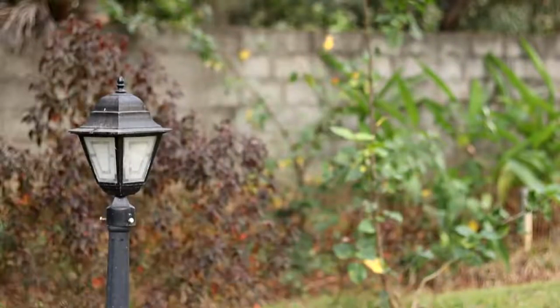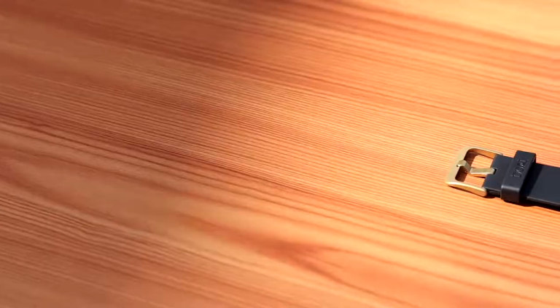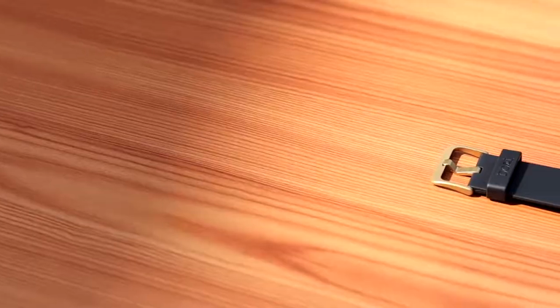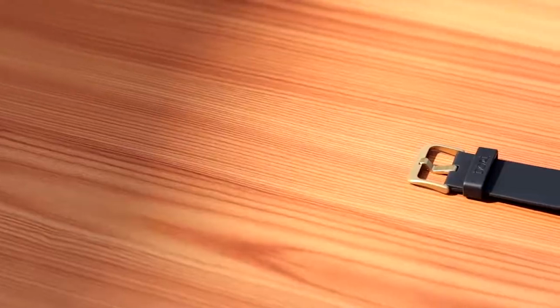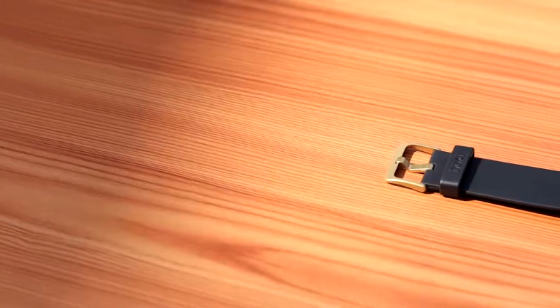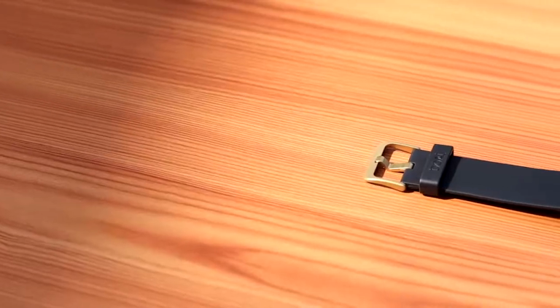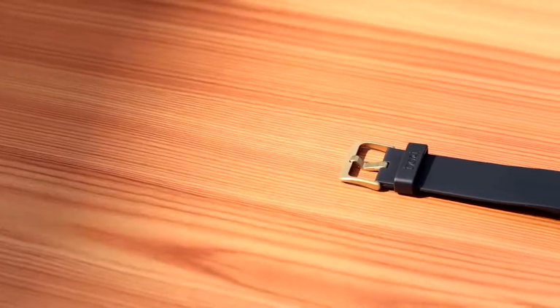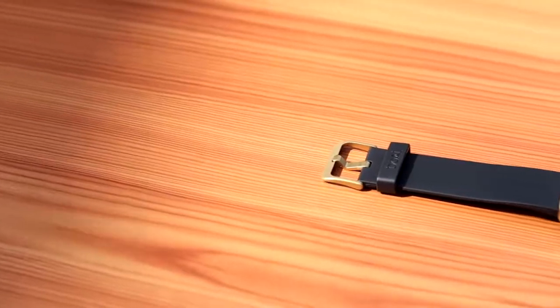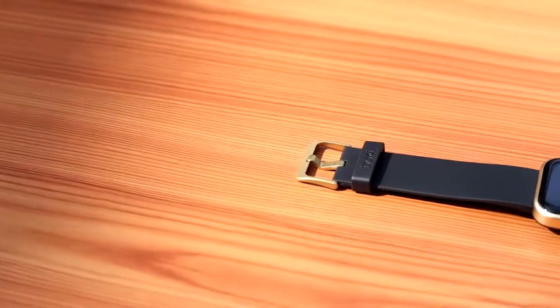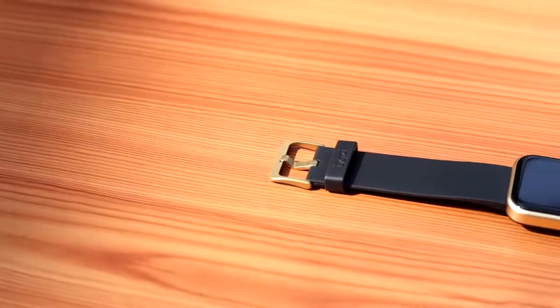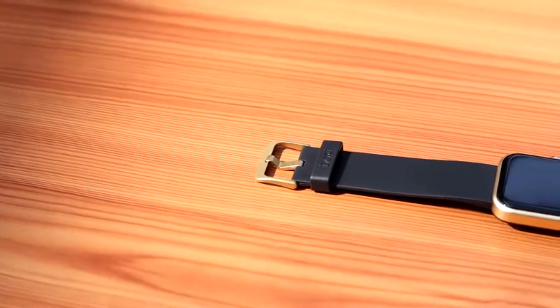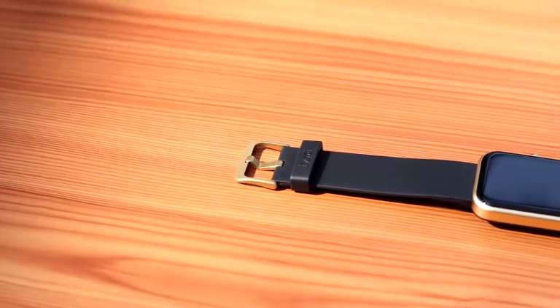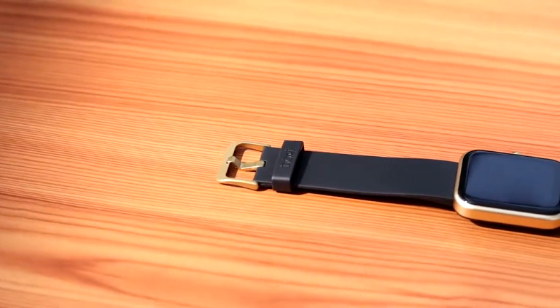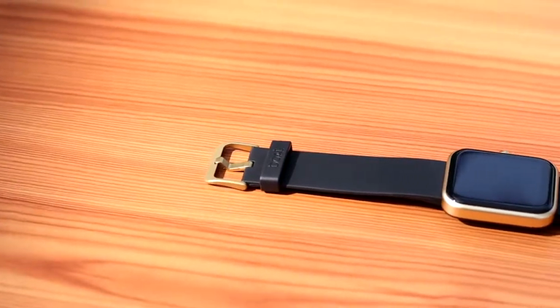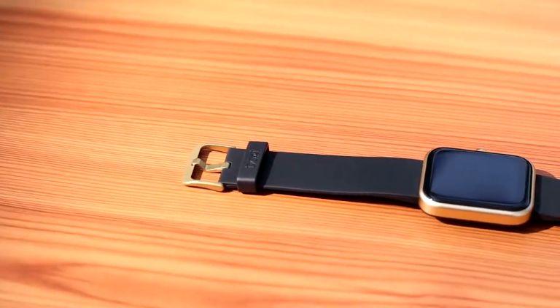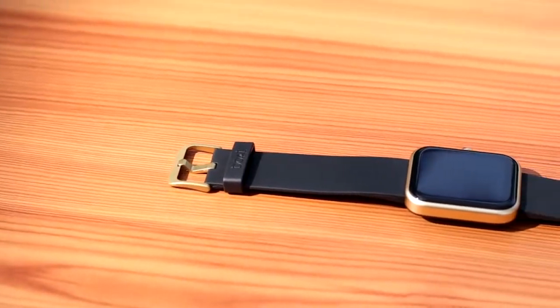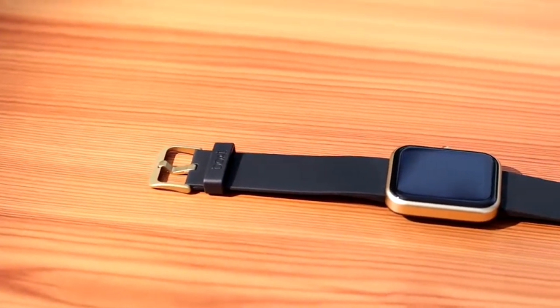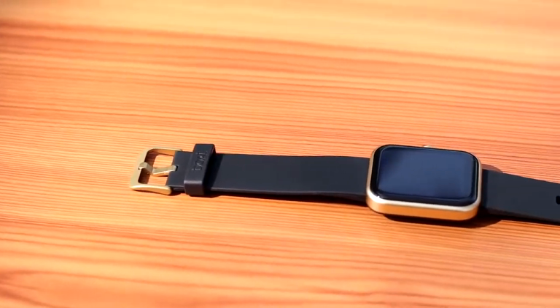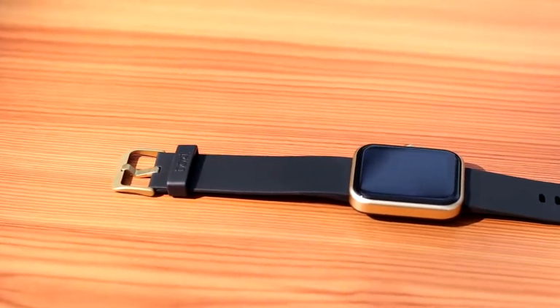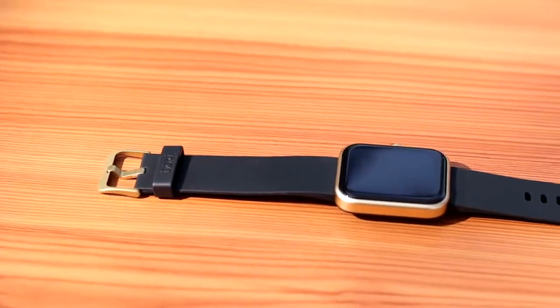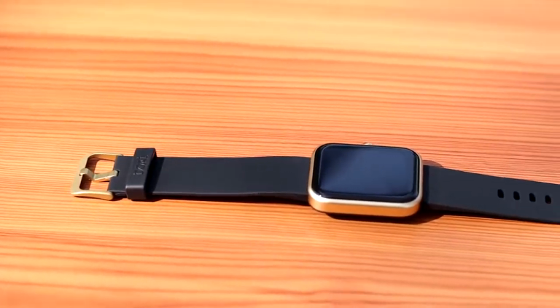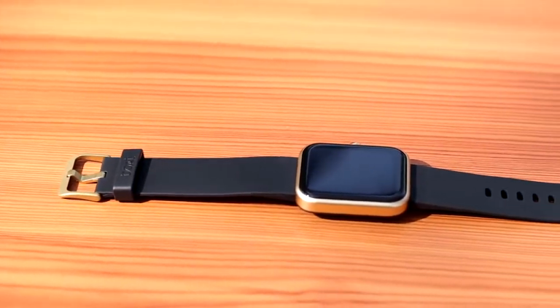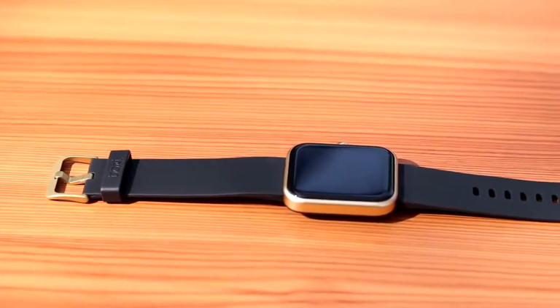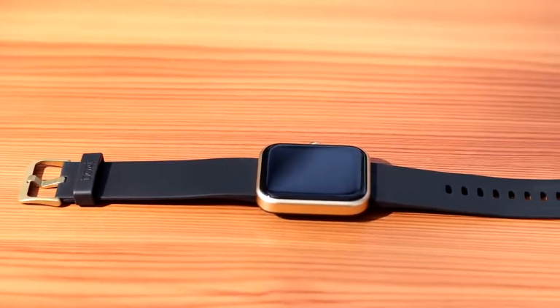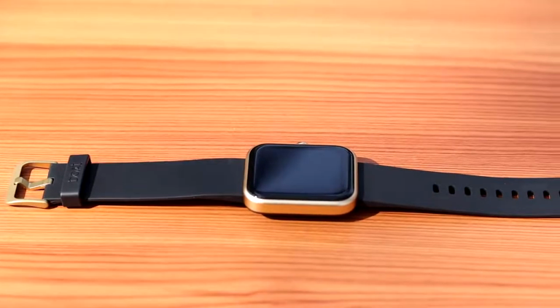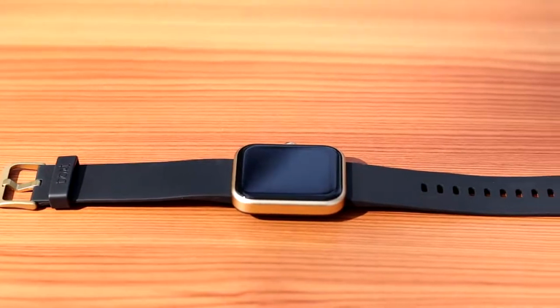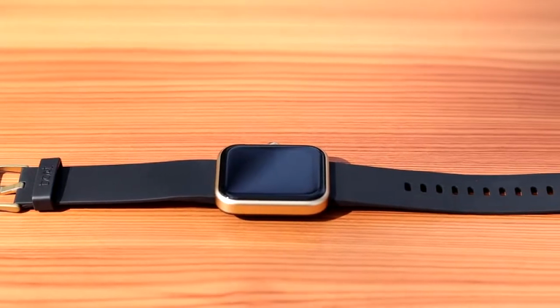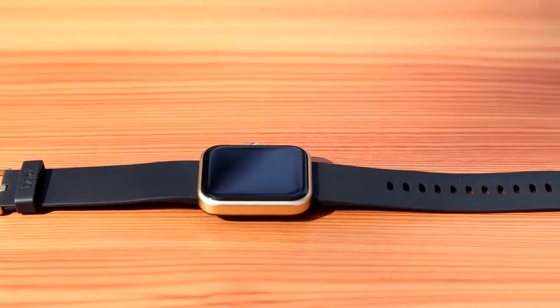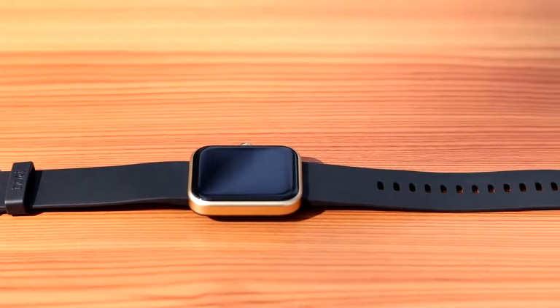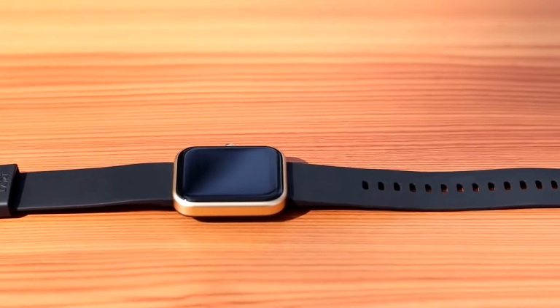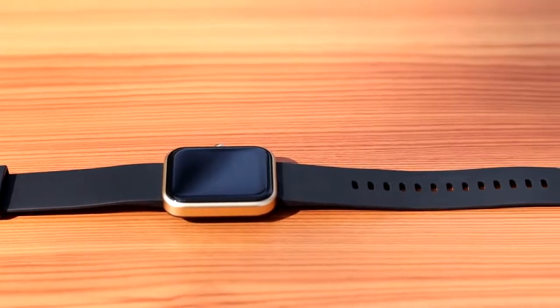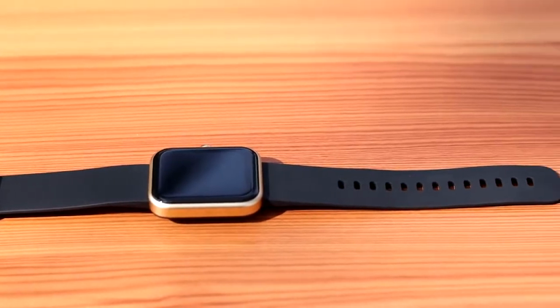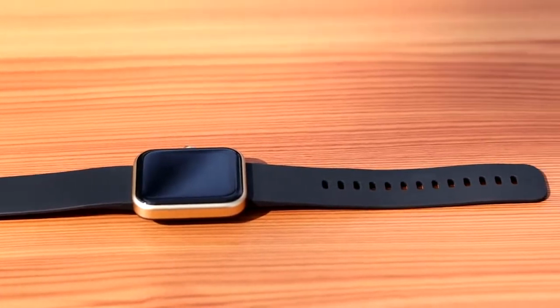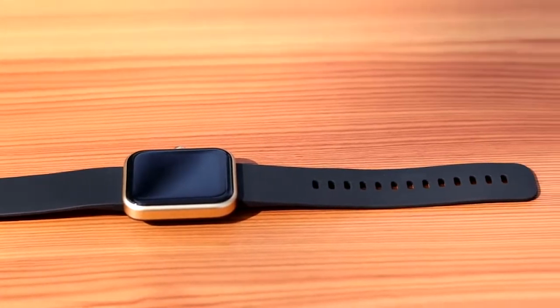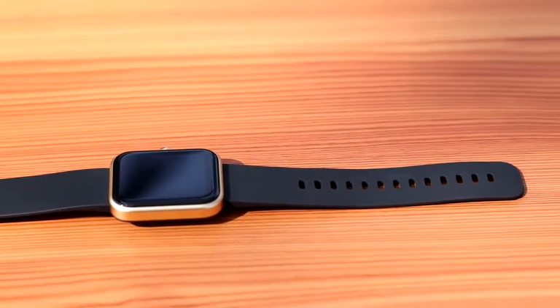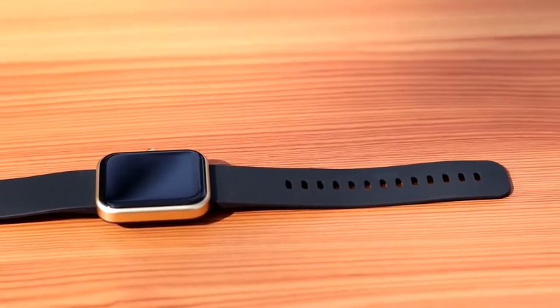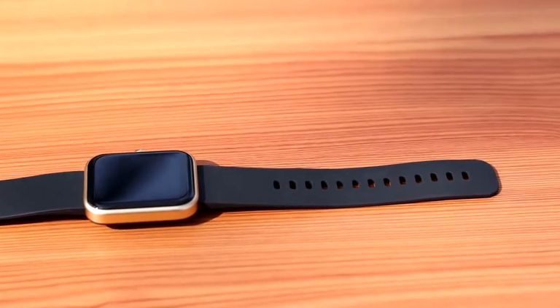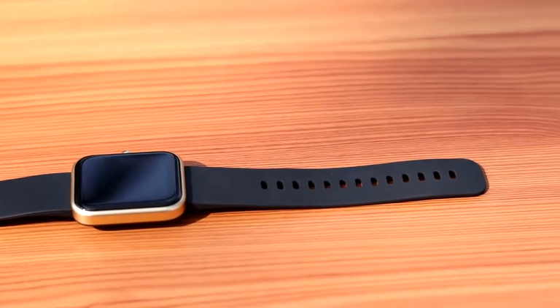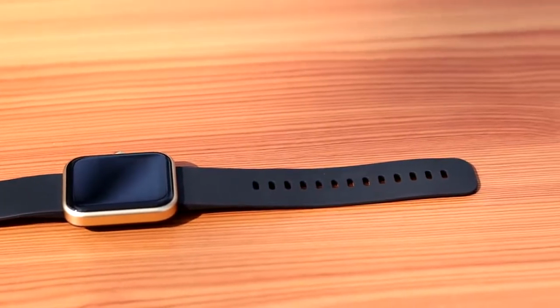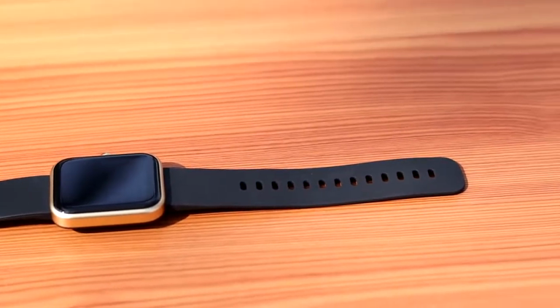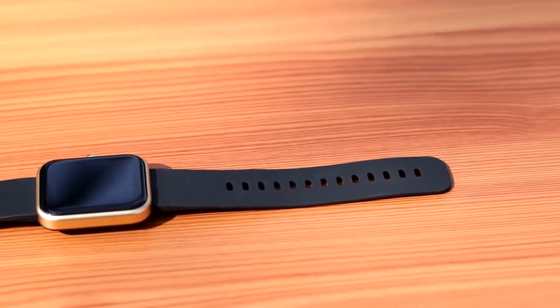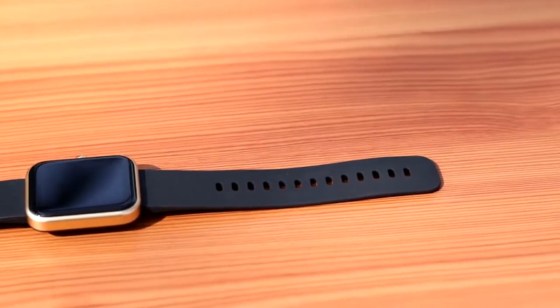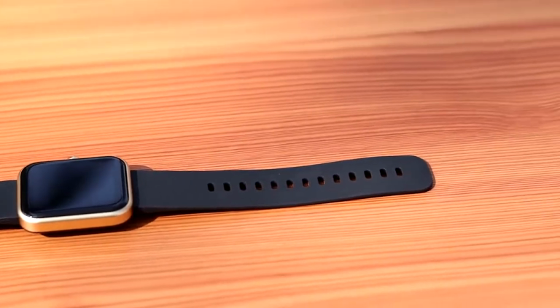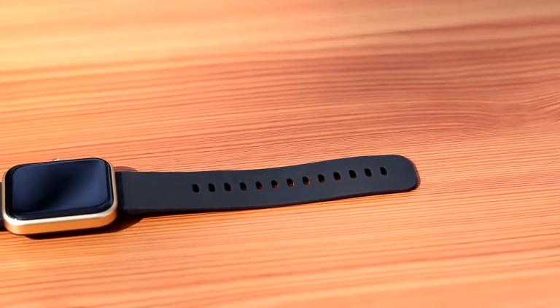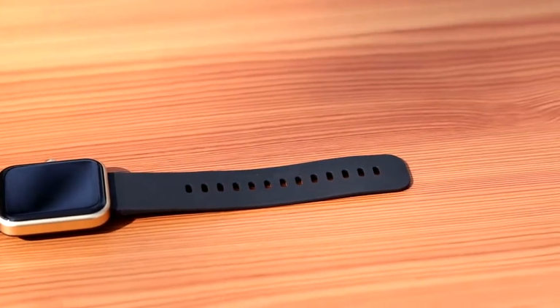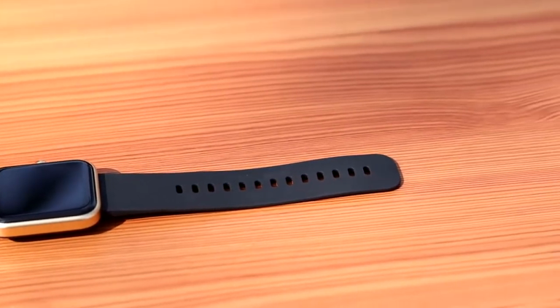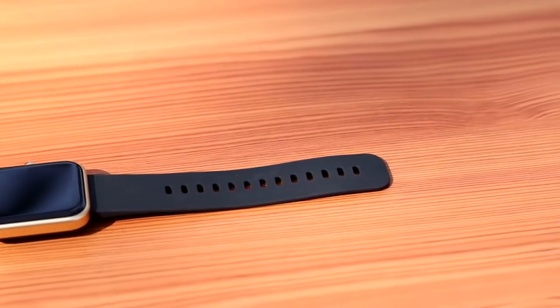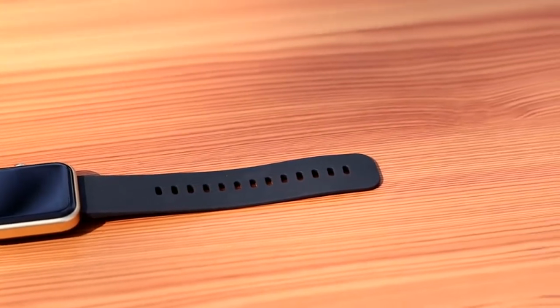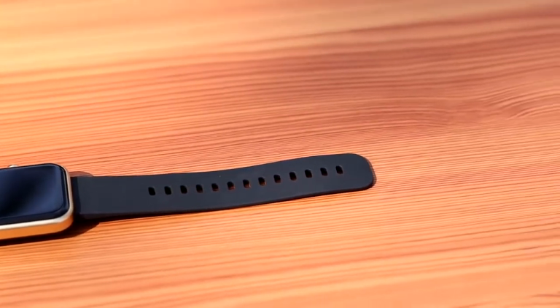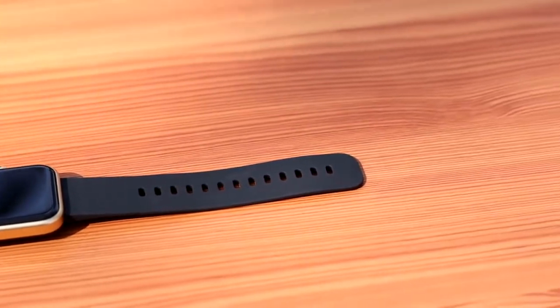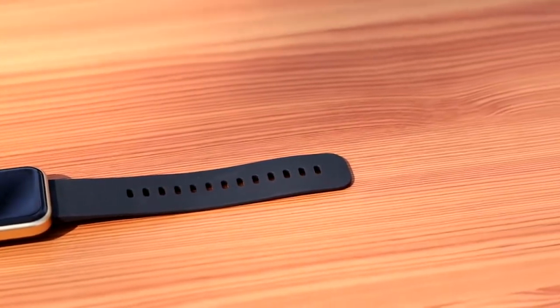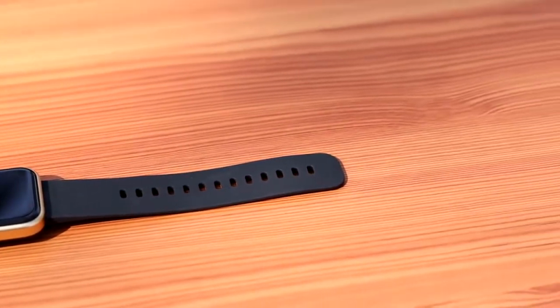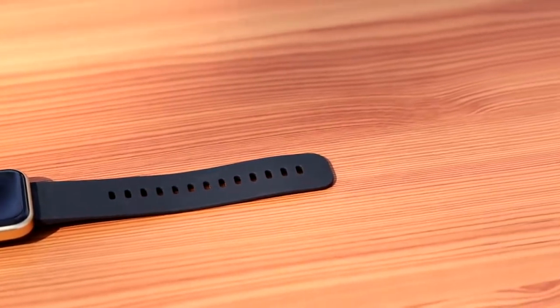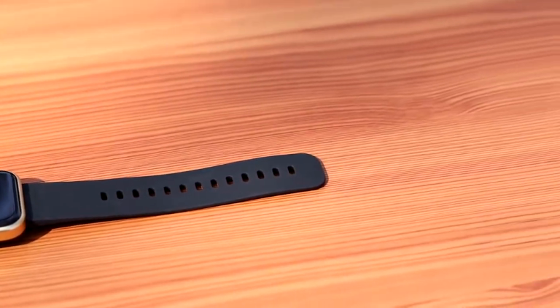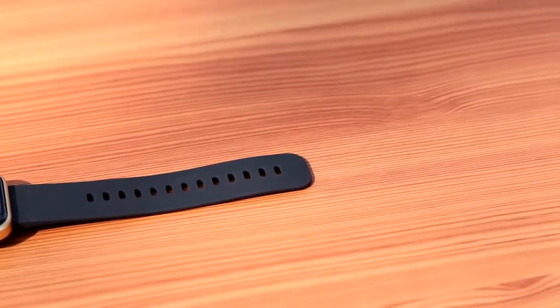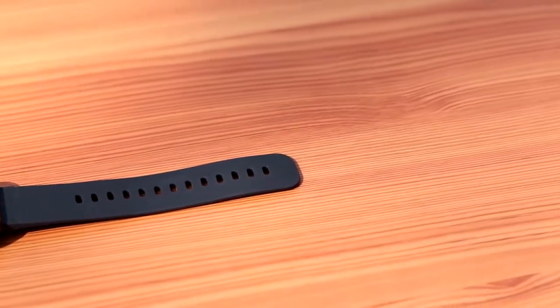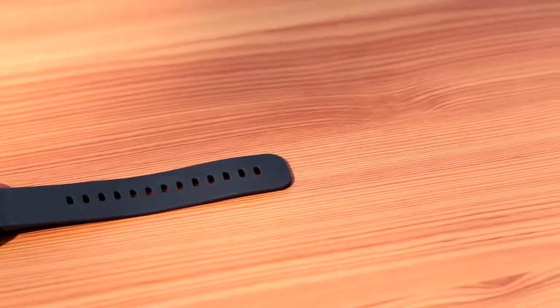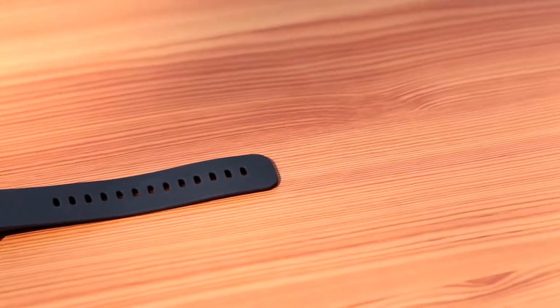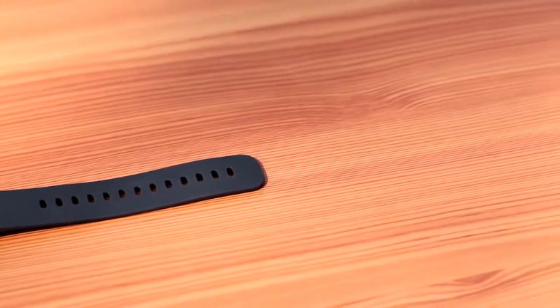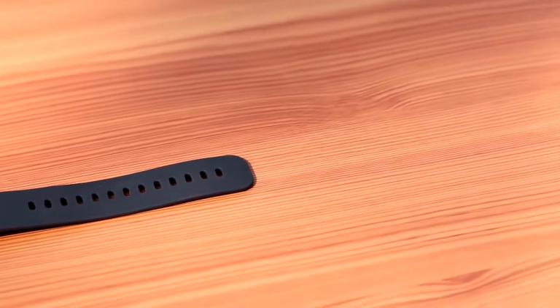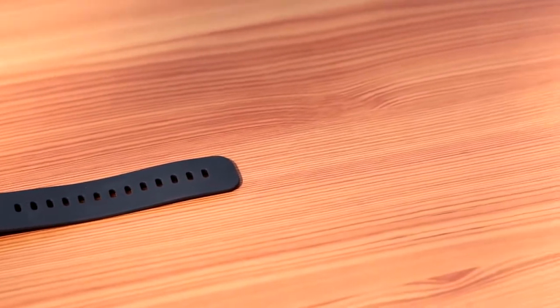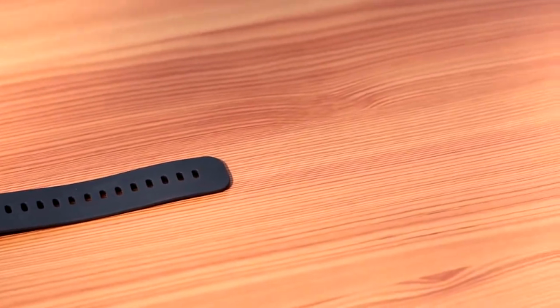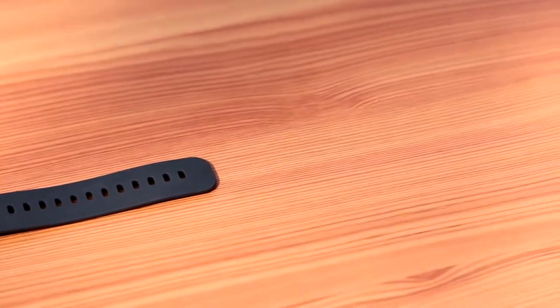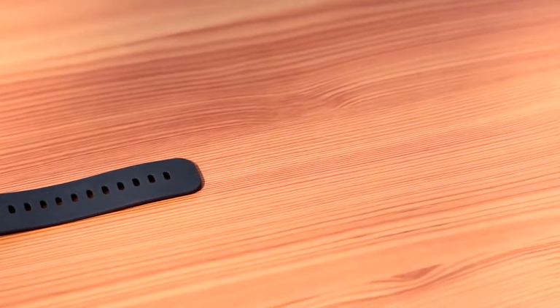With the help of a built-in voice assistant, you can set reminders, alarms, read weather forecasts and more.